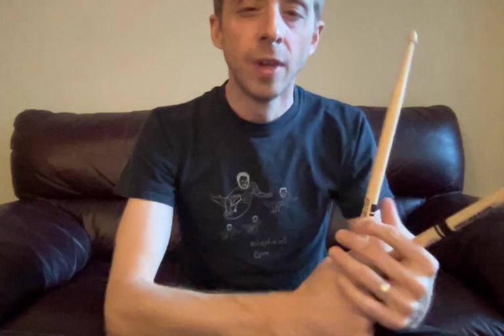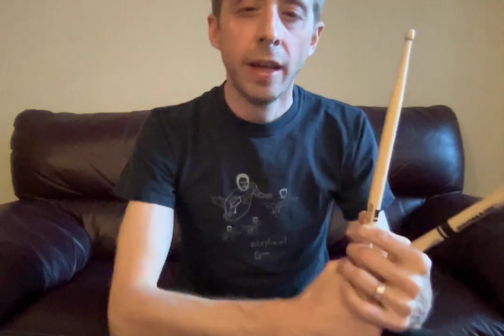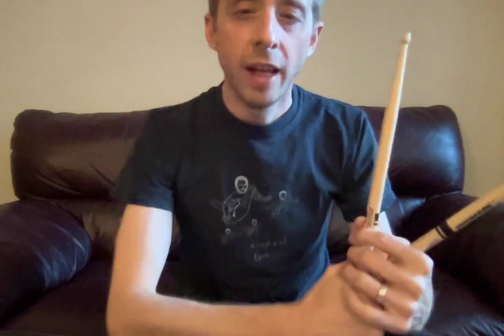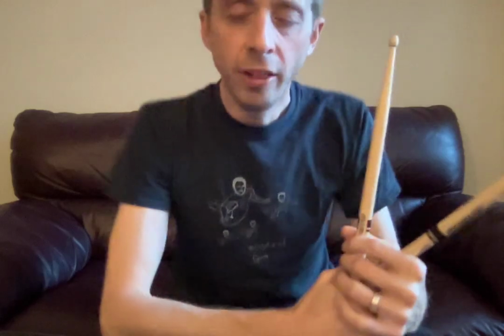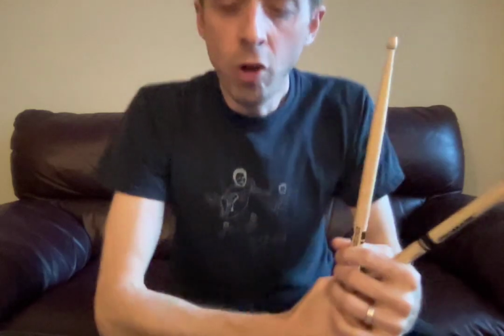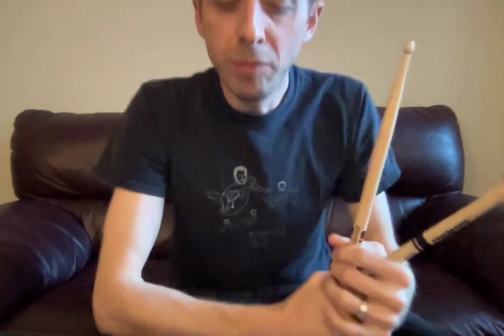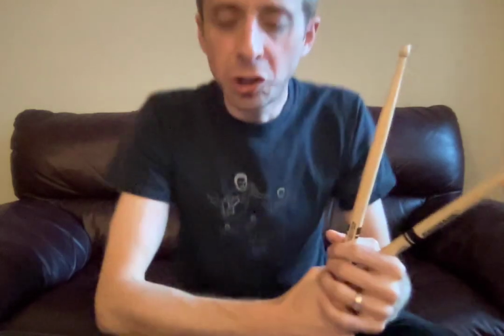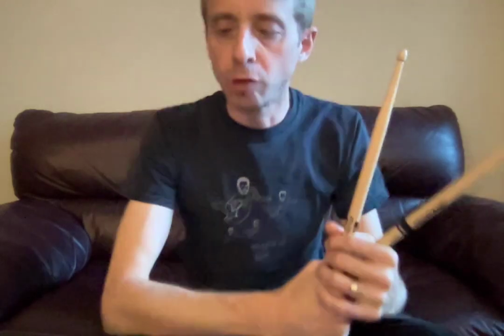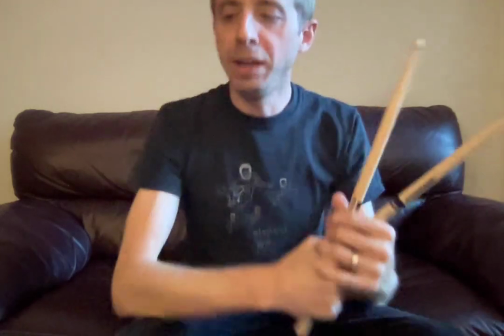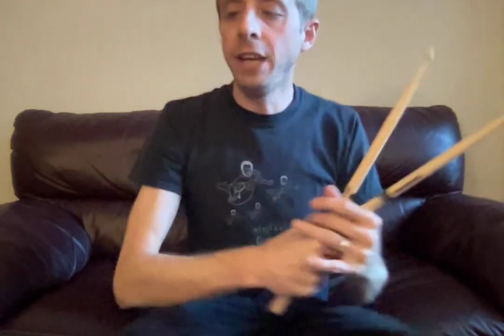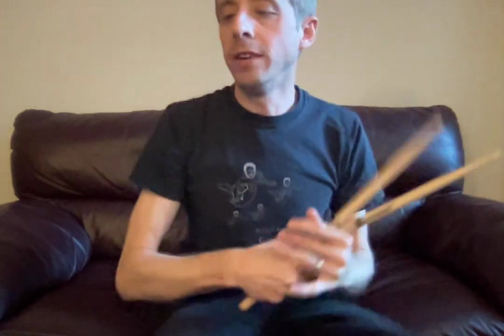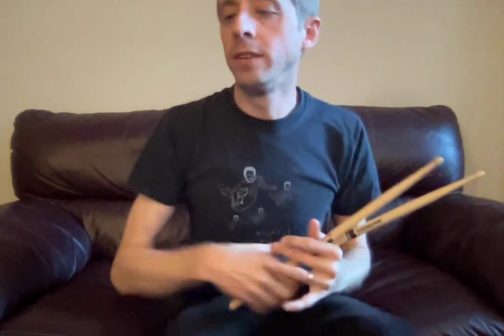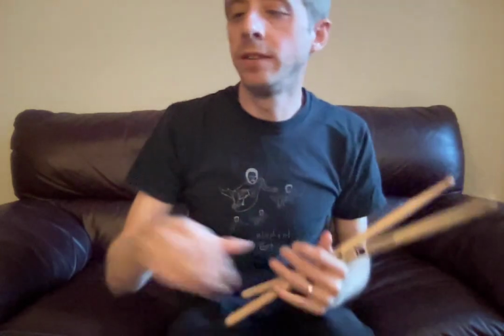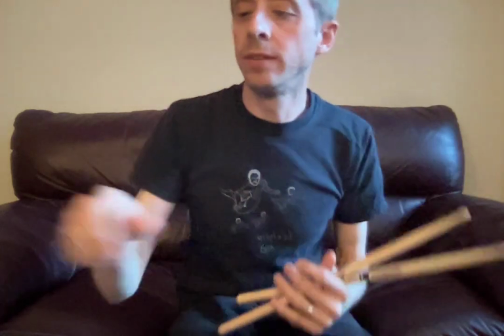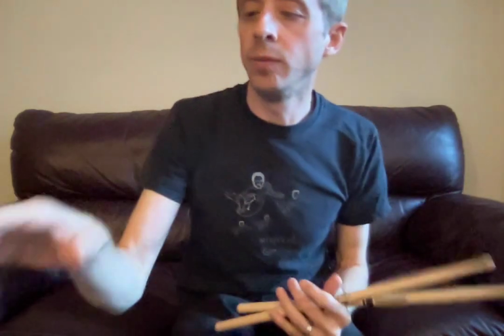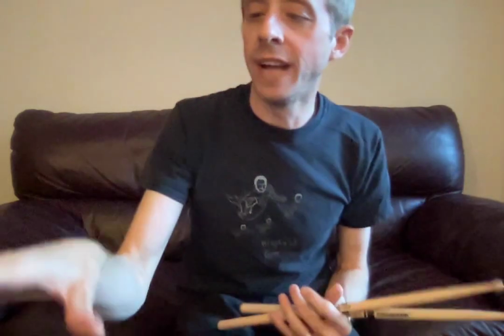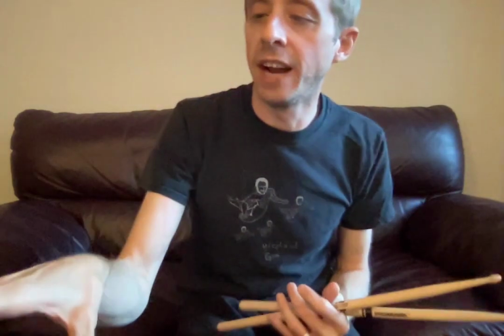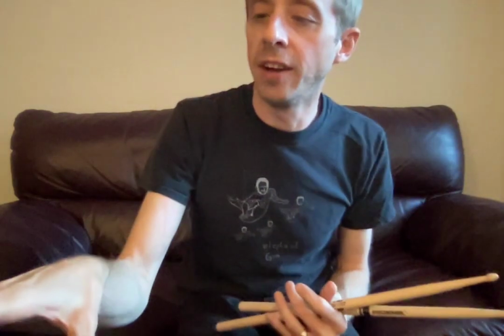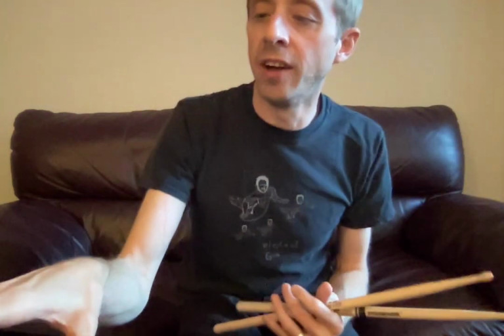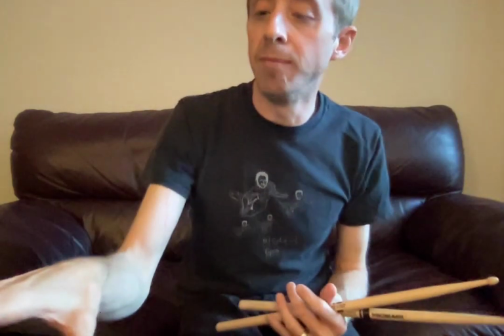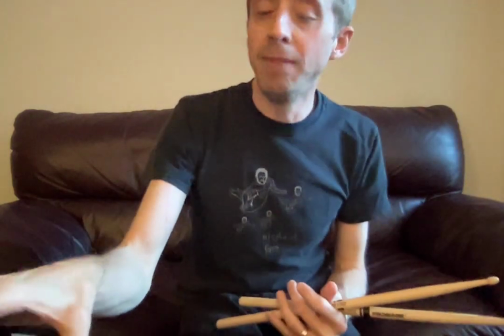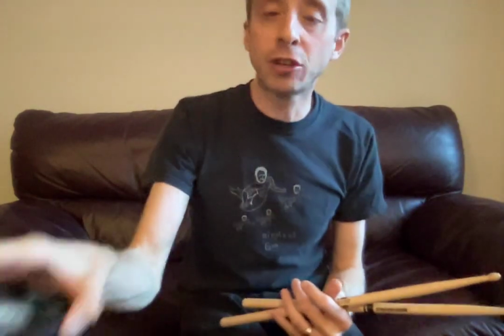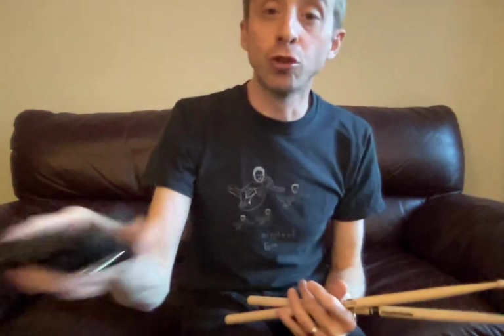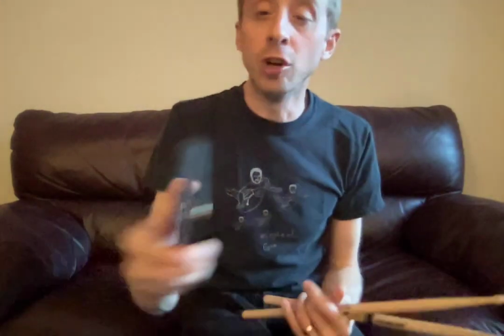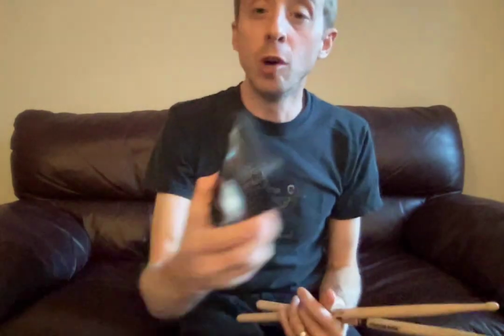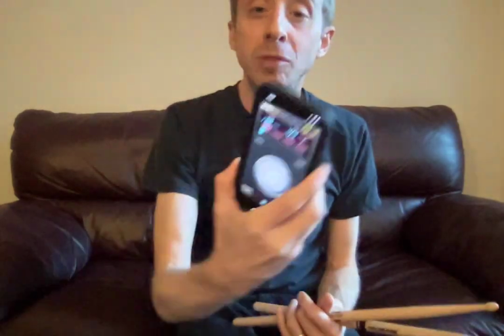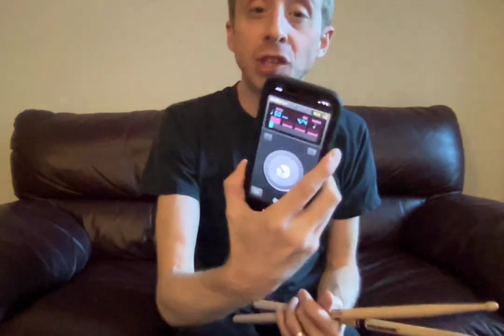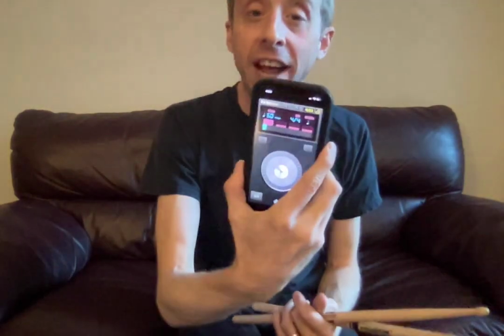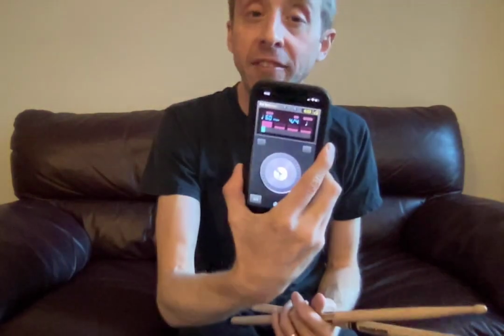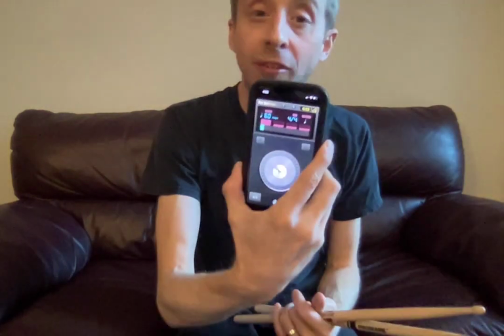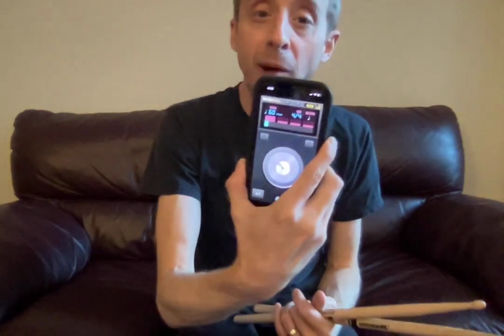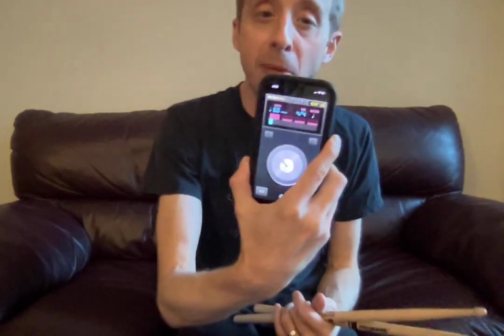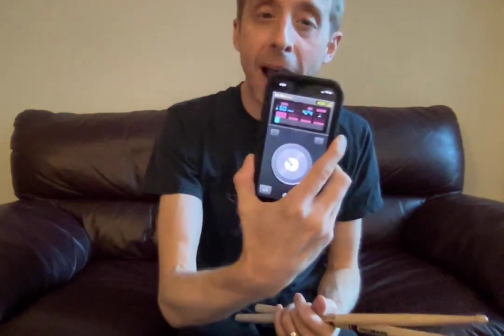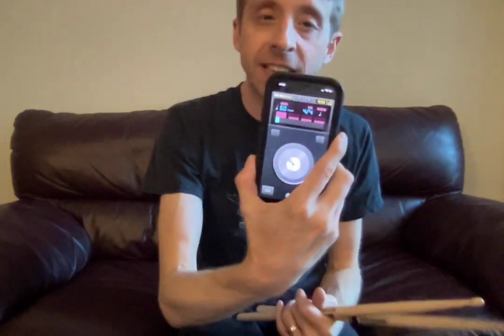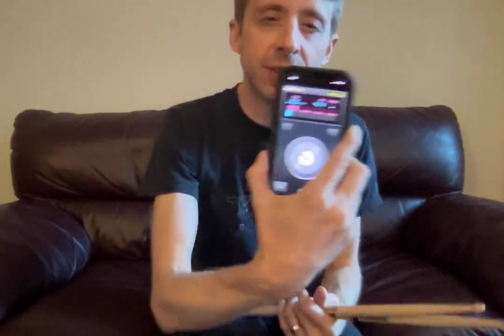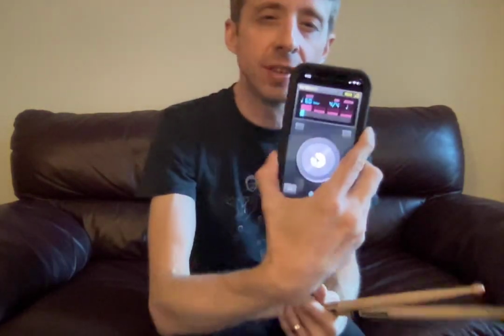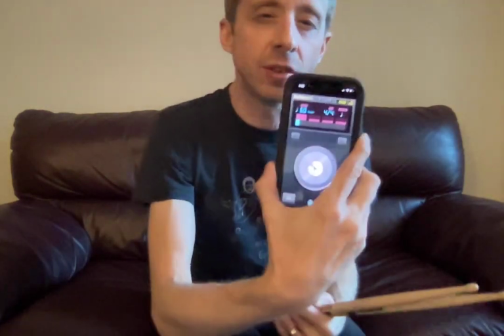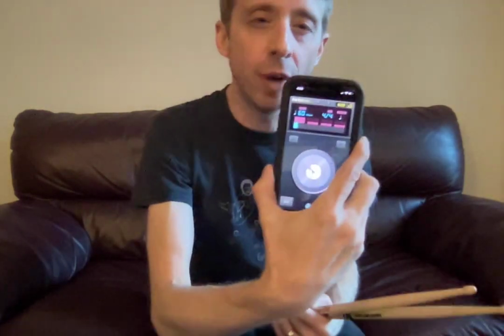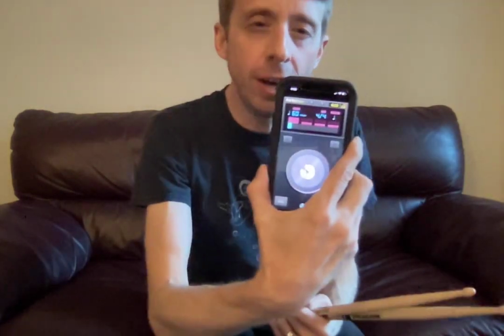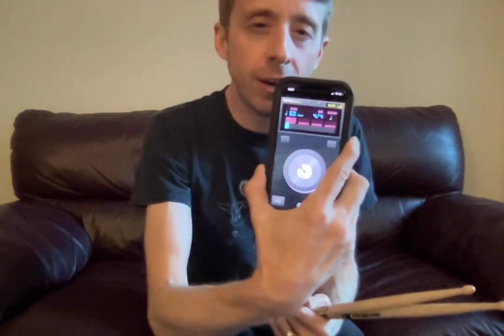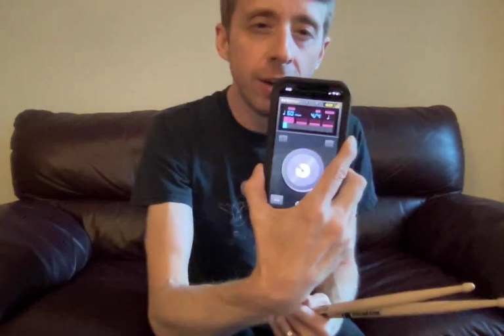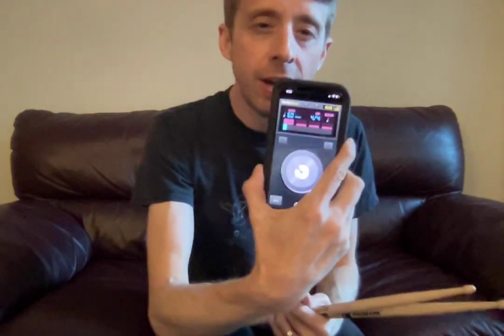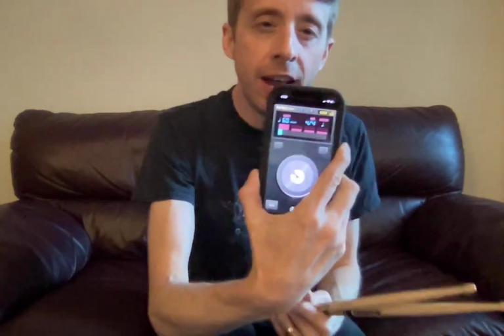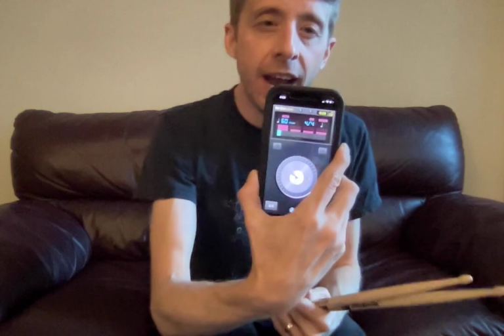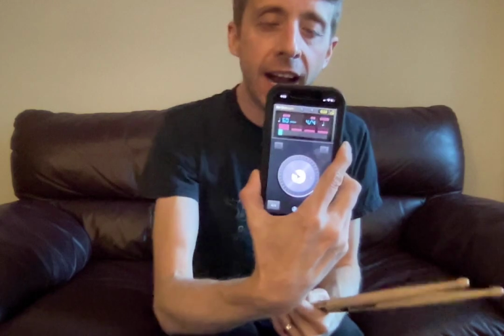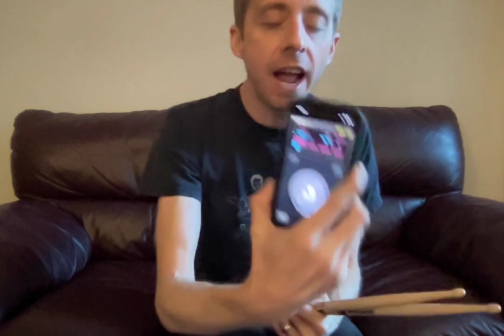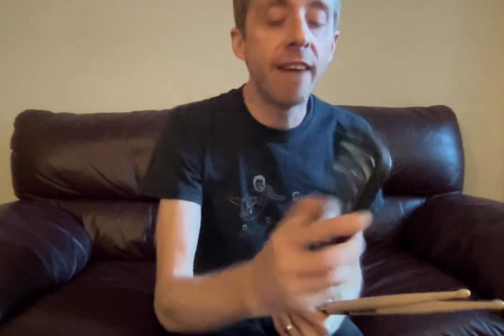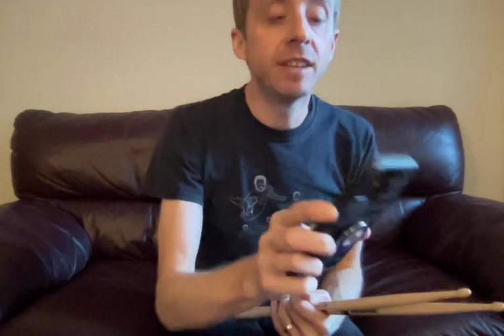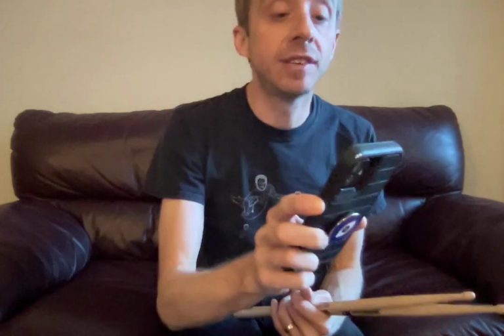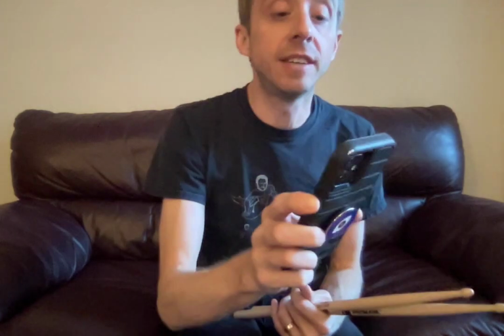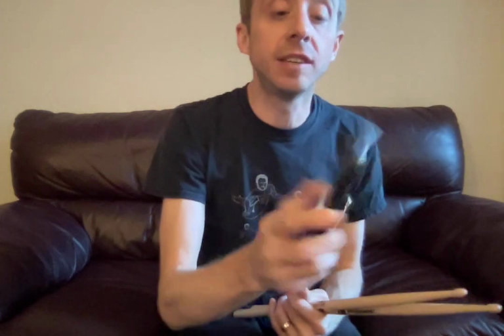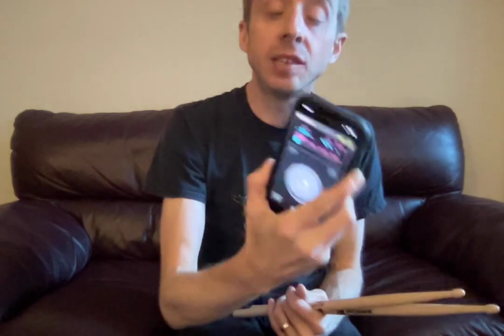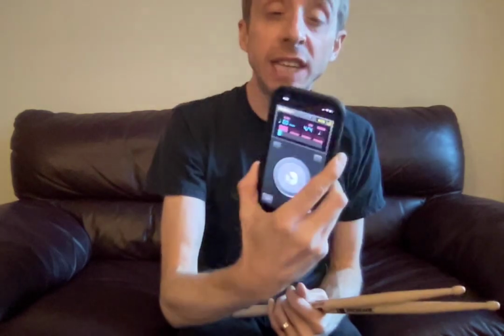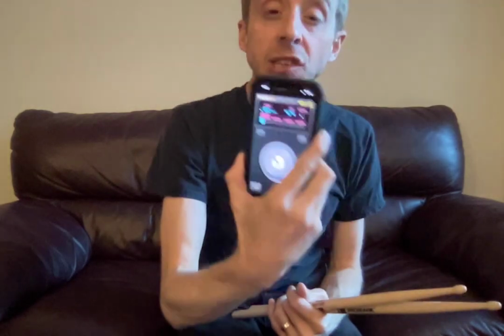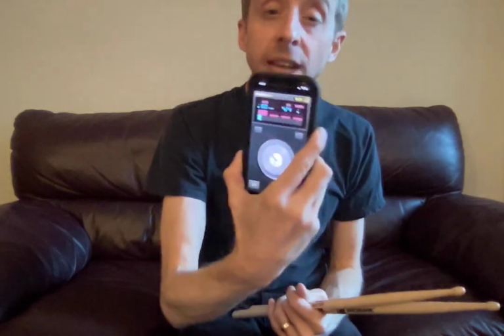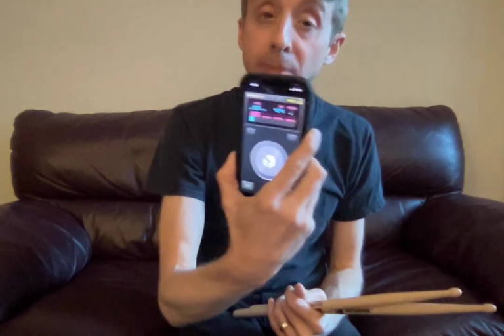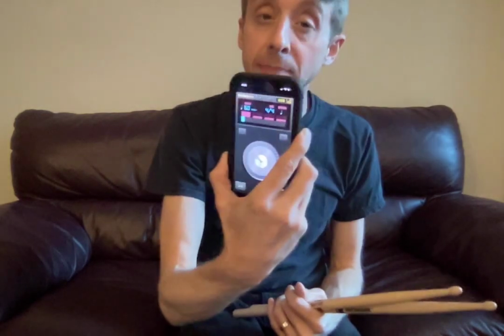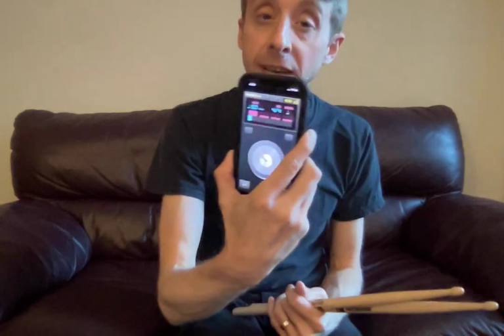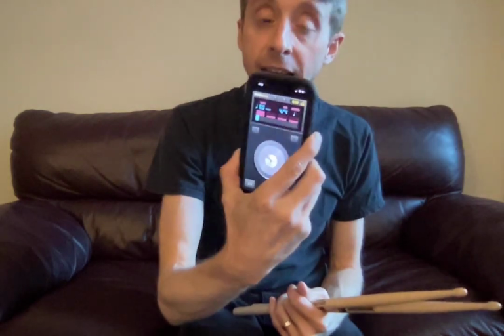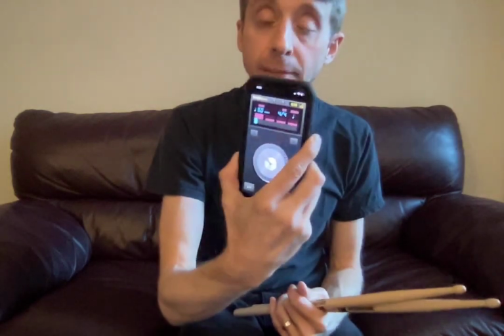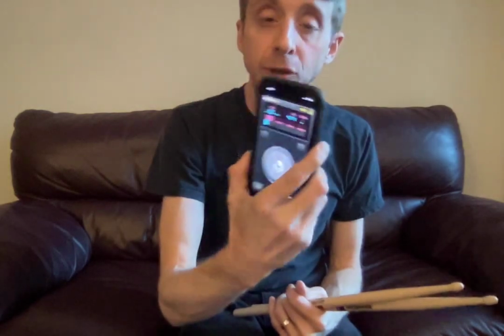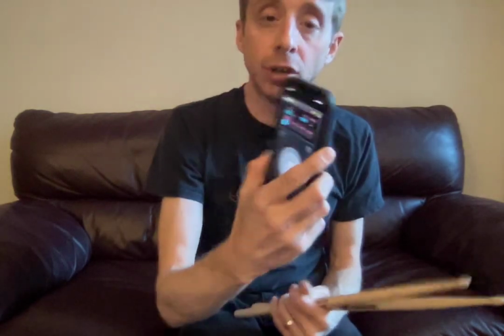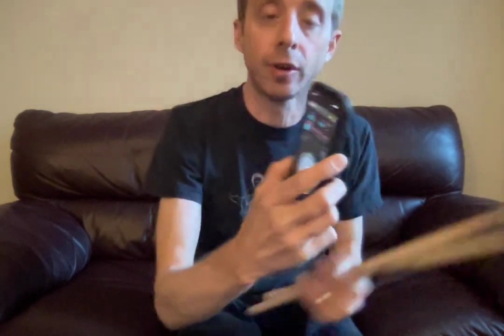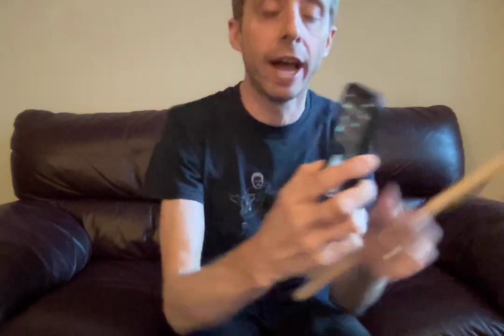Hello, Mr. B. We've got a metronome set for our practice this week, and I have it set to 60 BPMs.